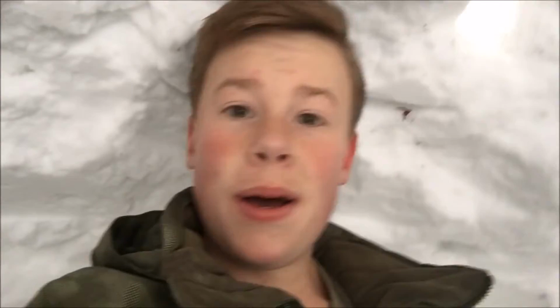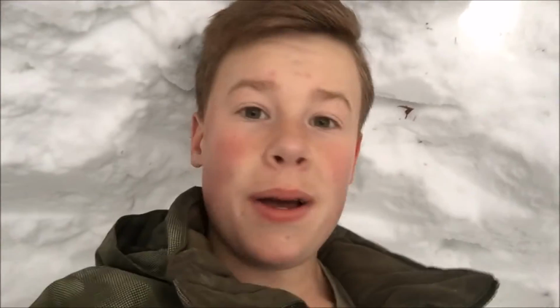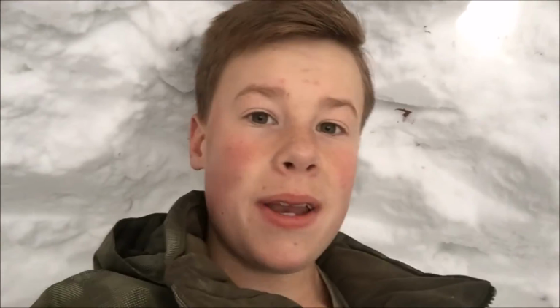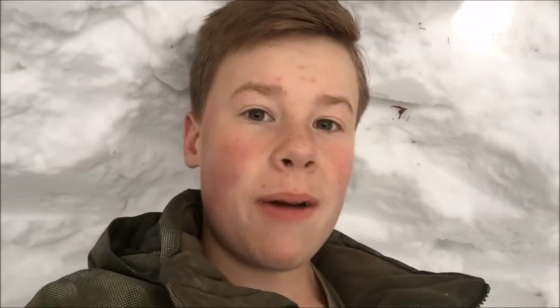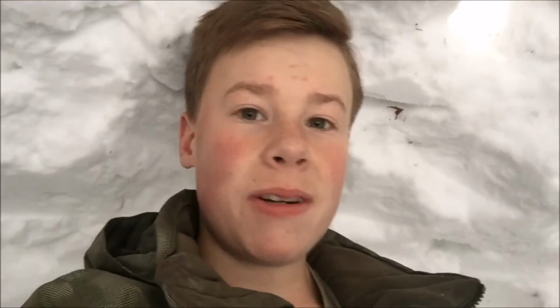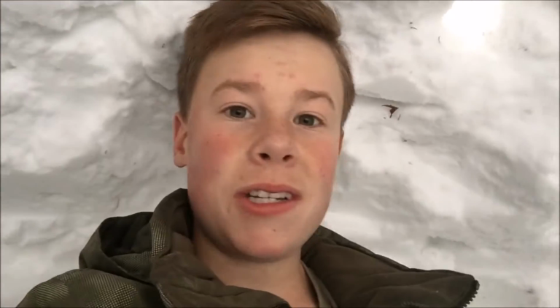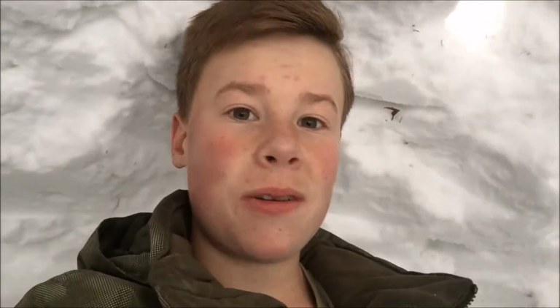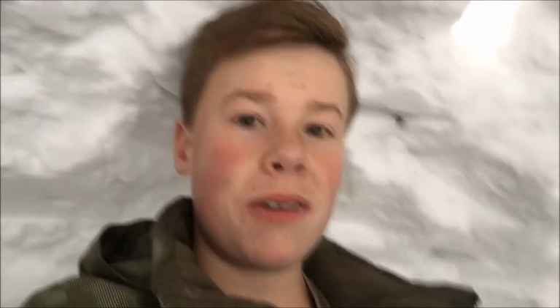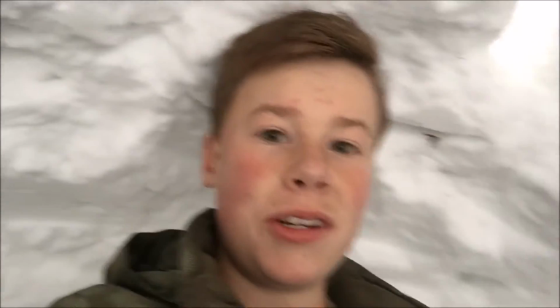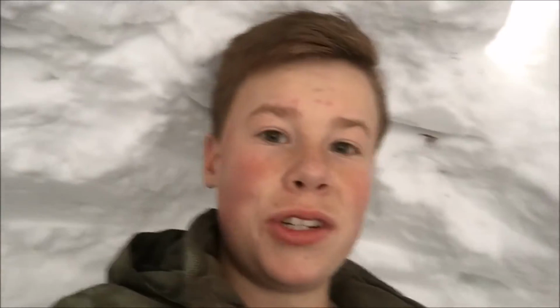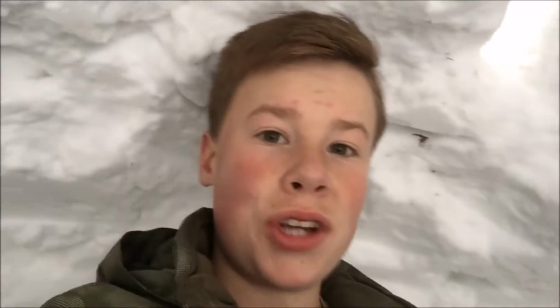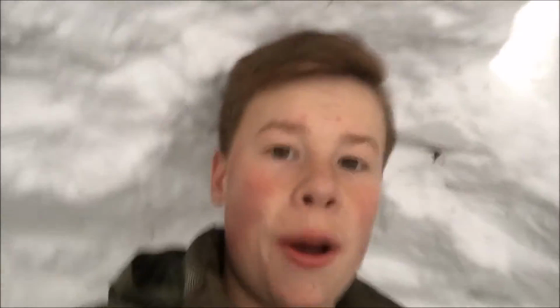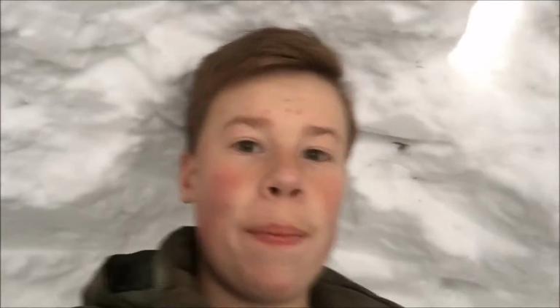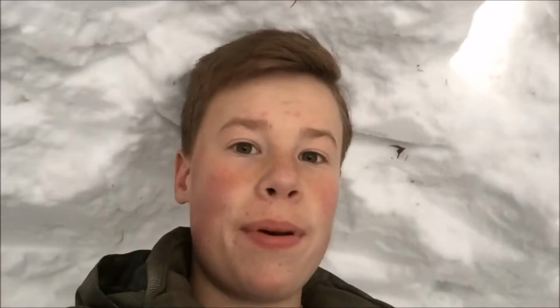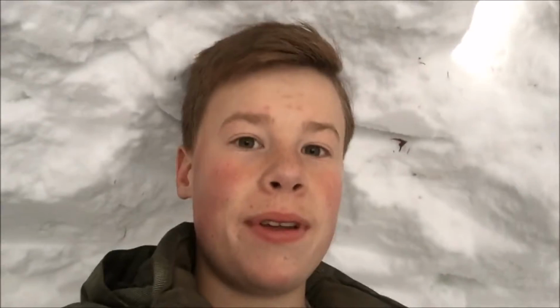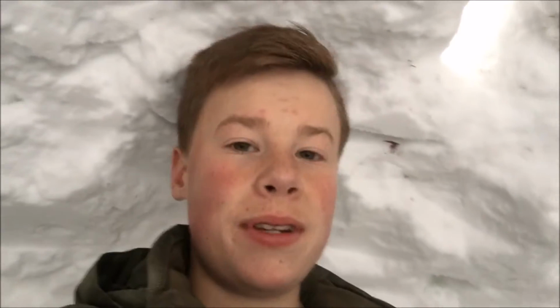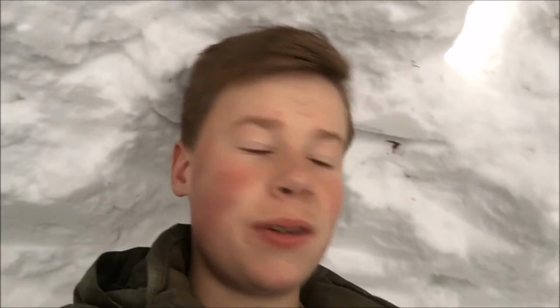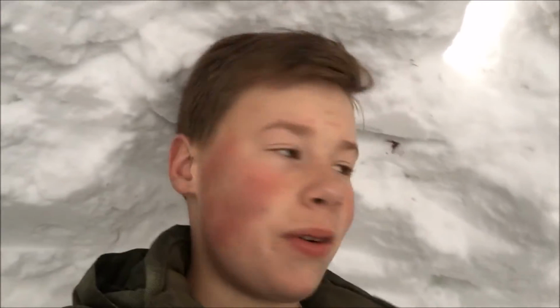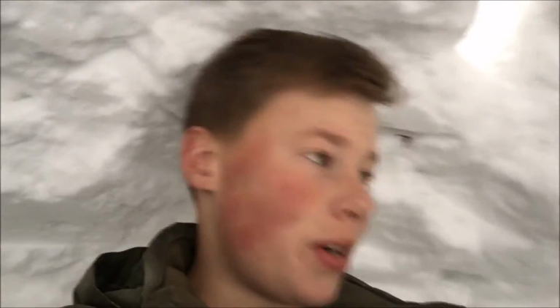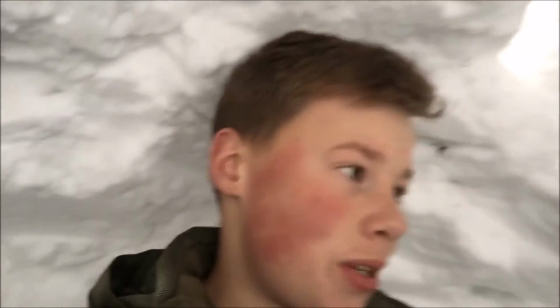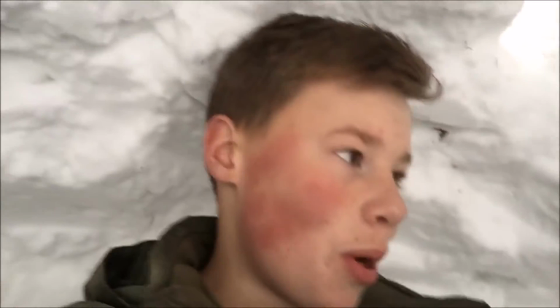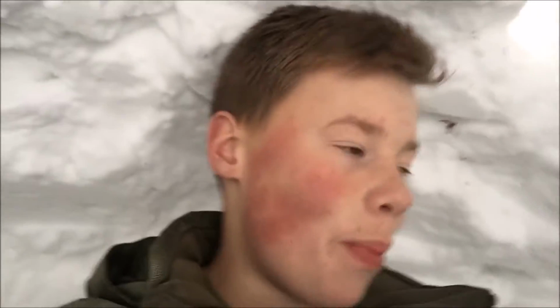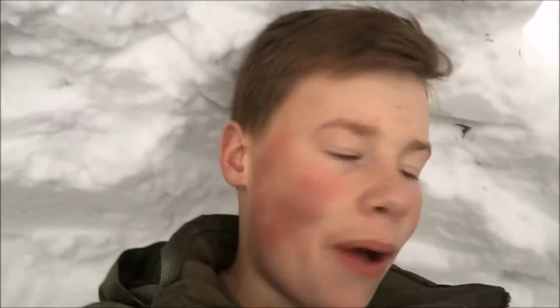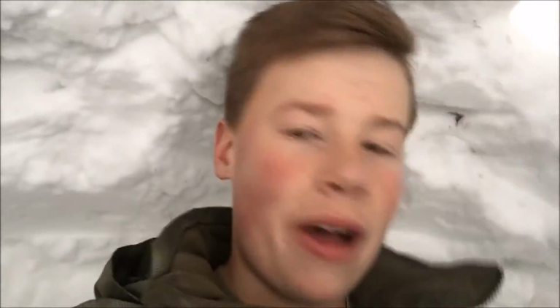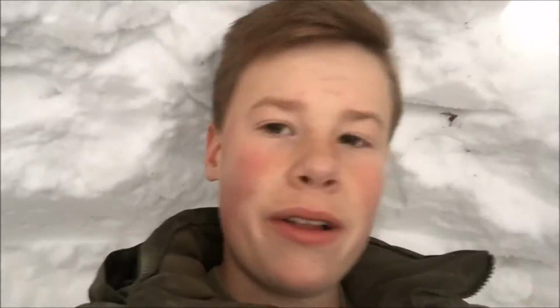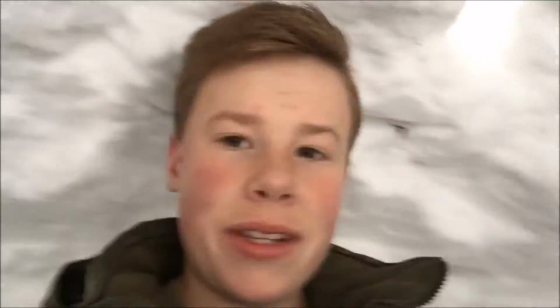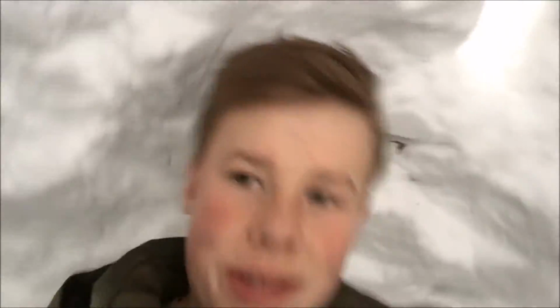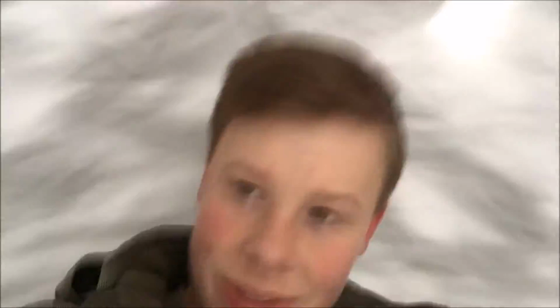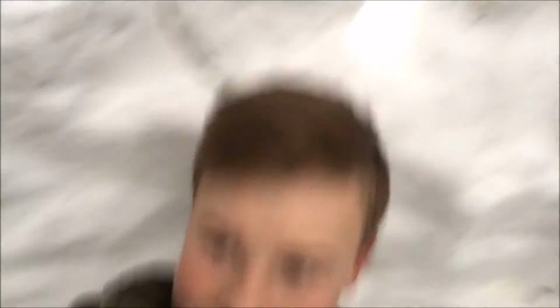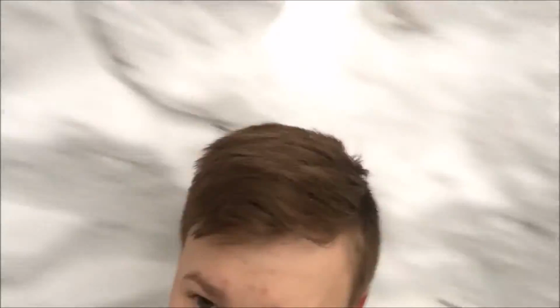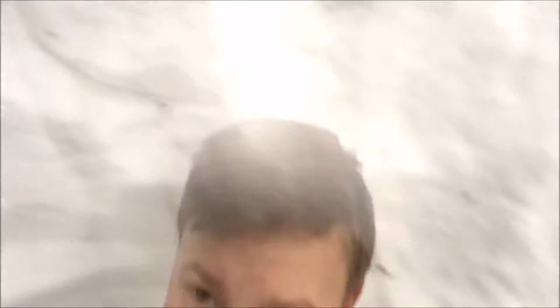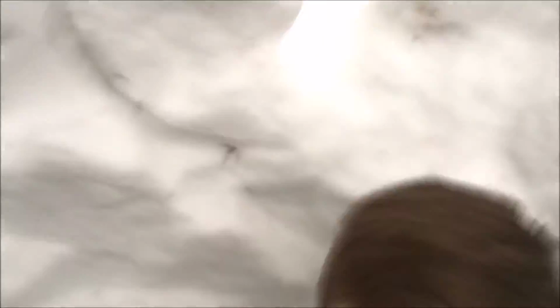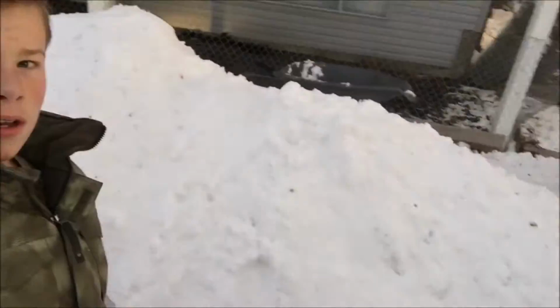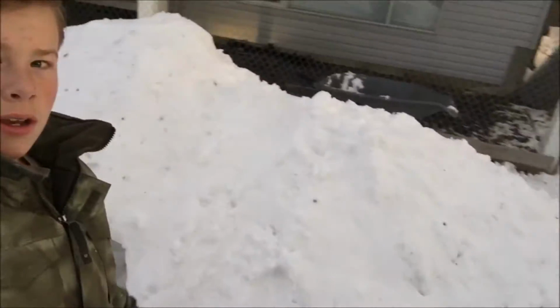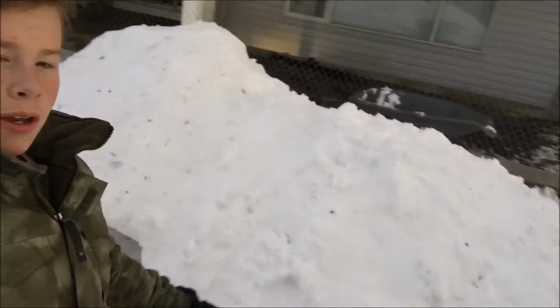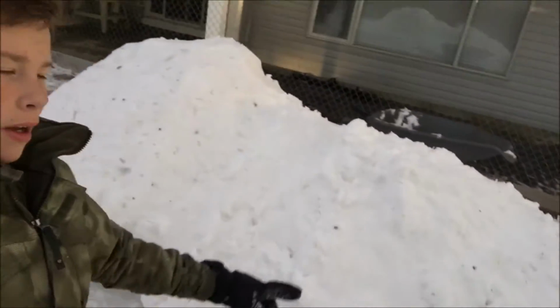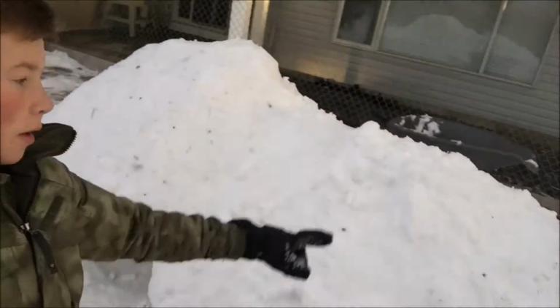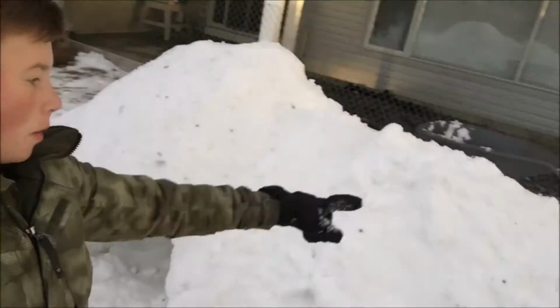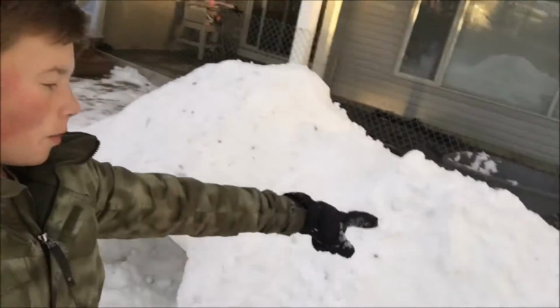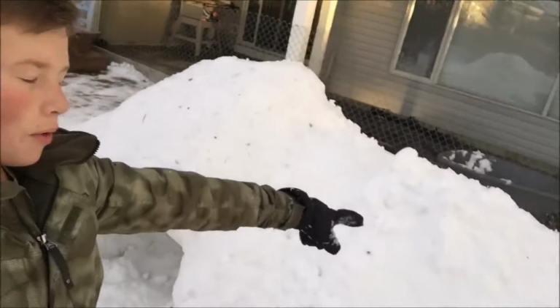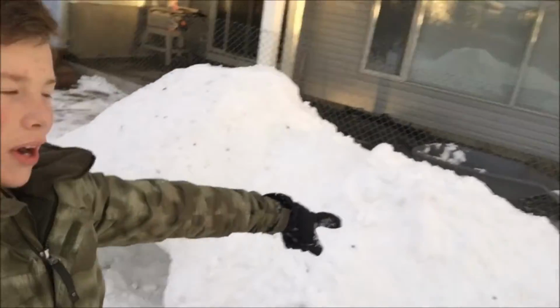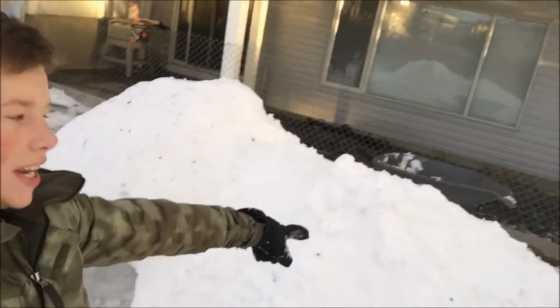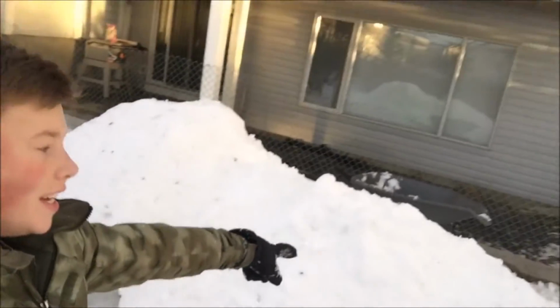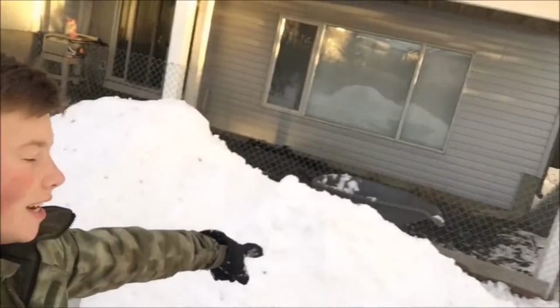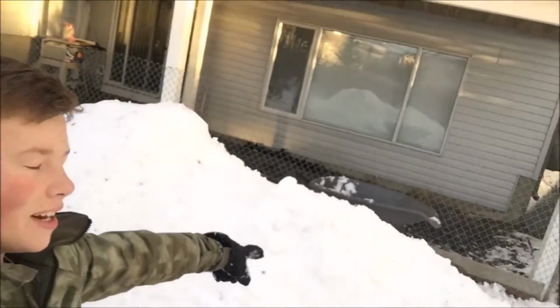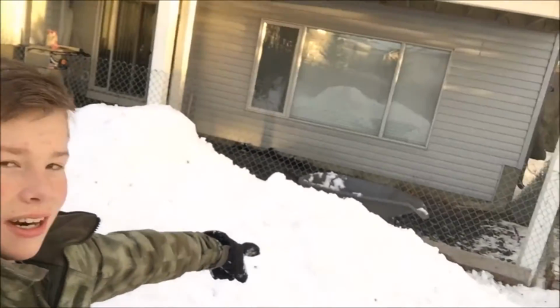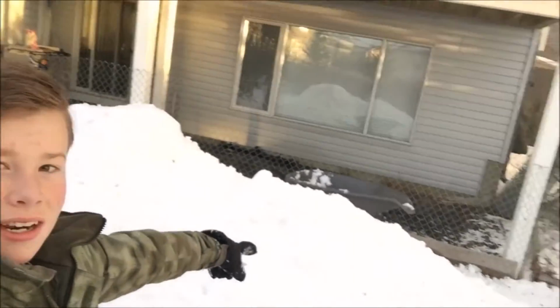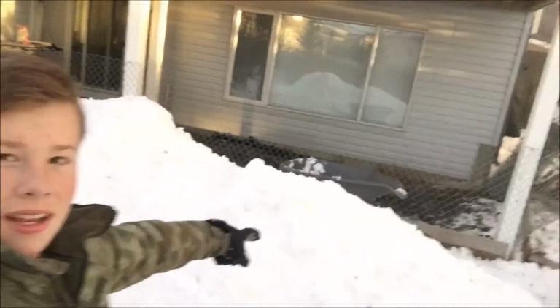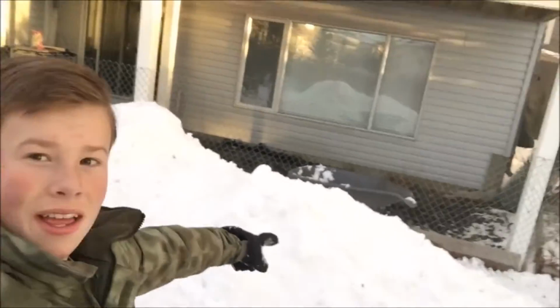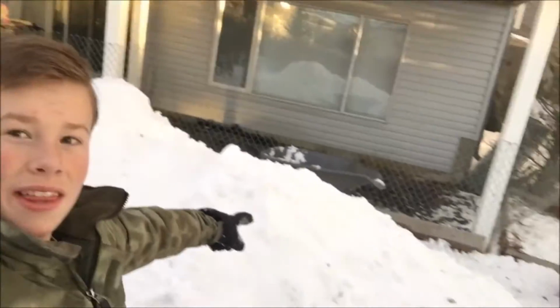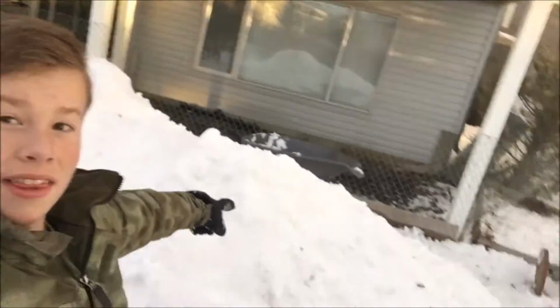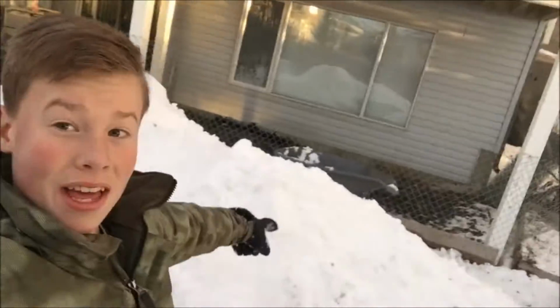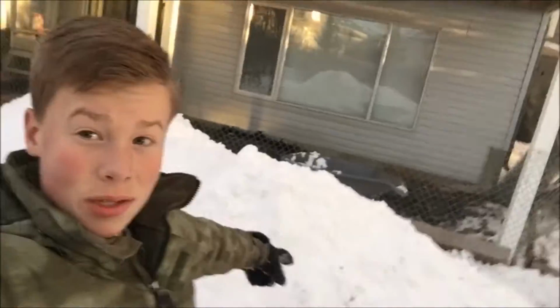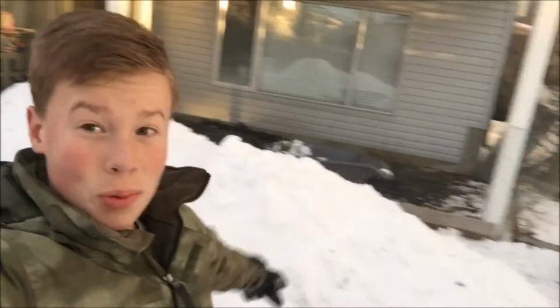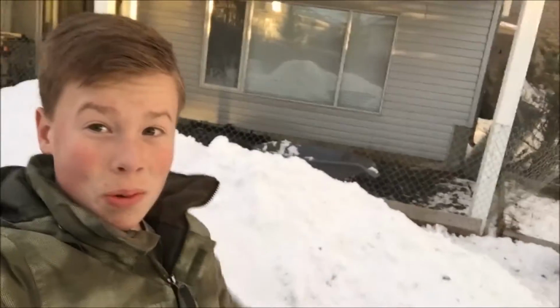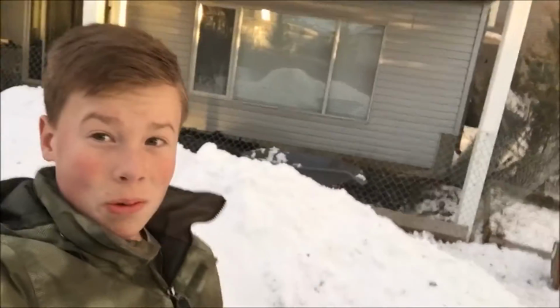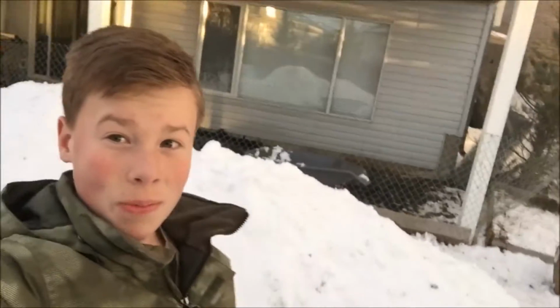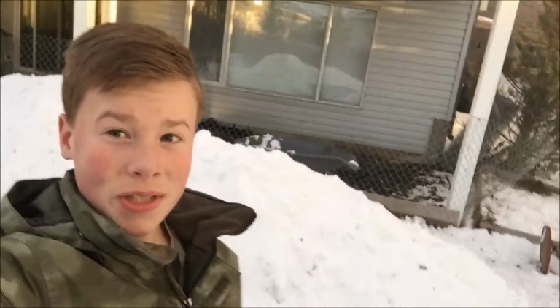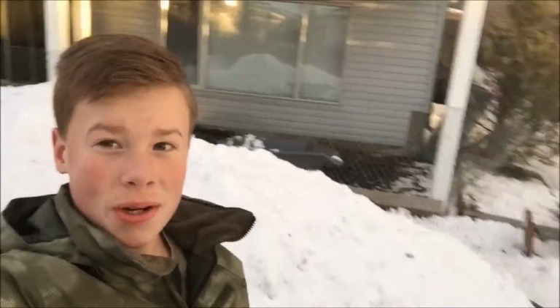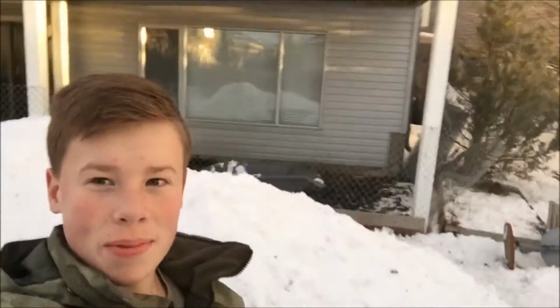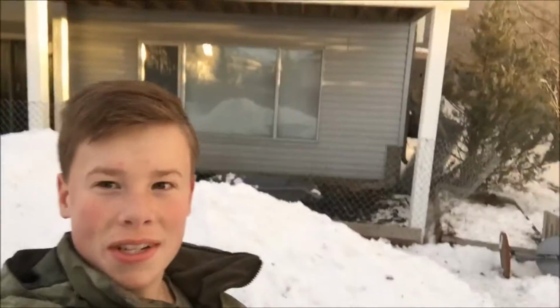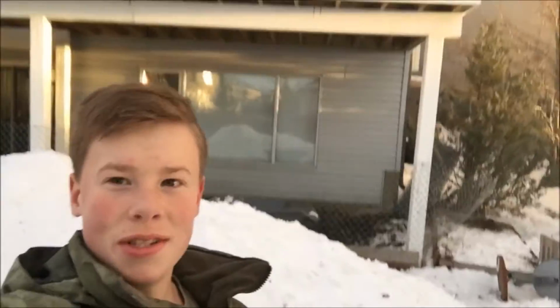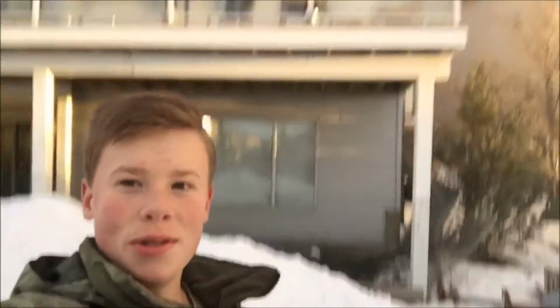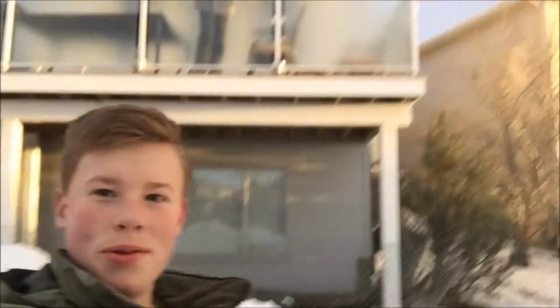Now we're just going to jump into our snow pile that's right here. That's where we're going to be jumping into.